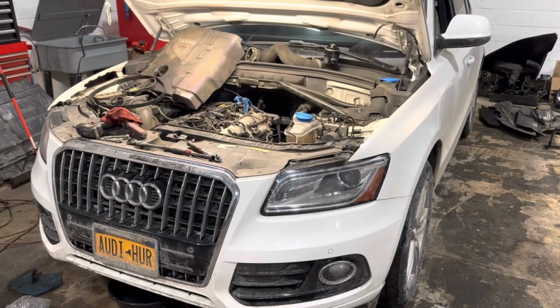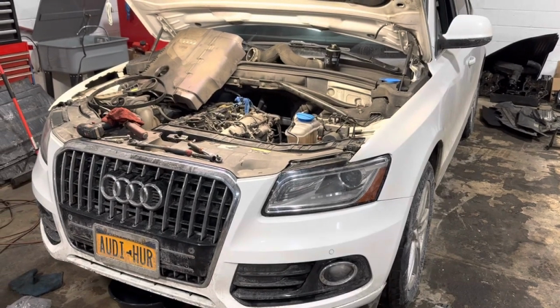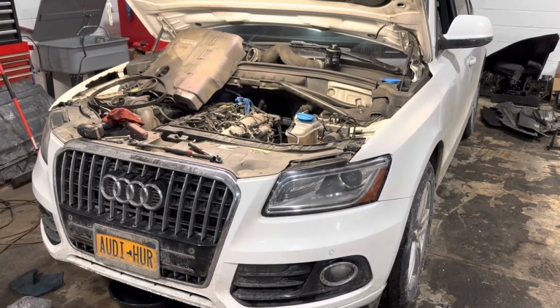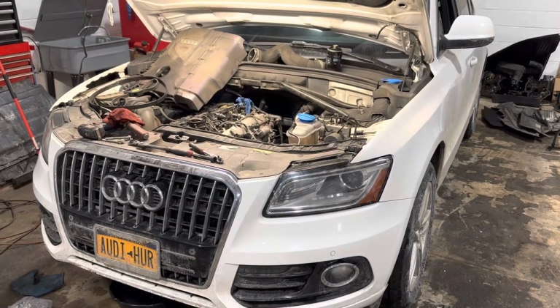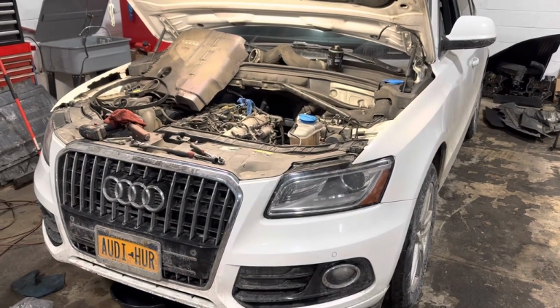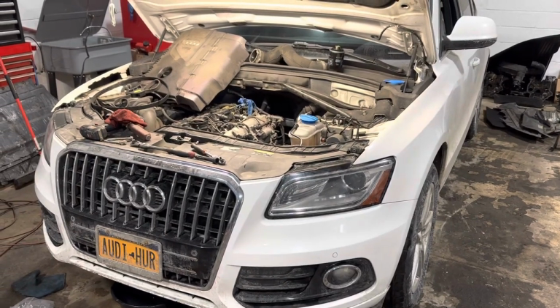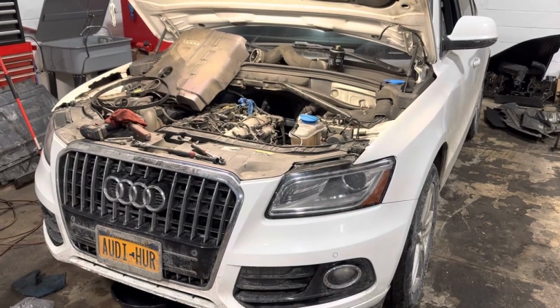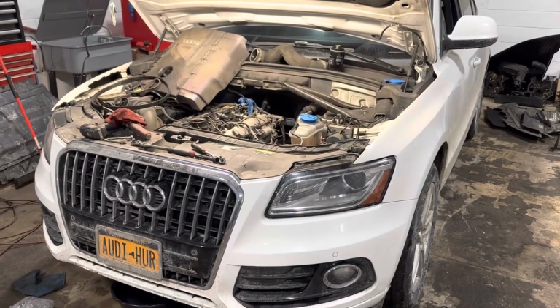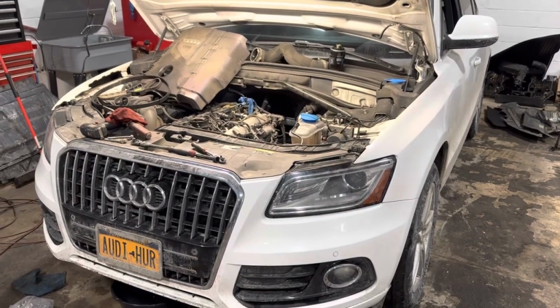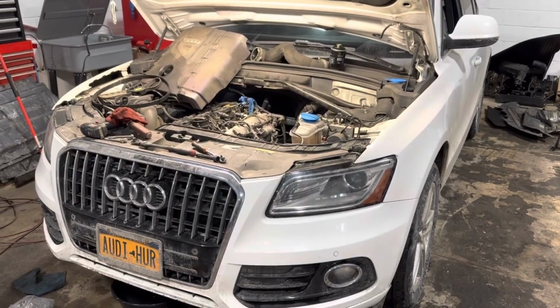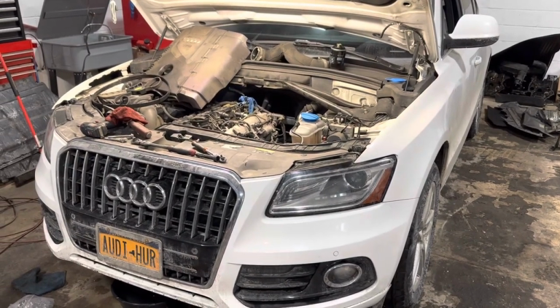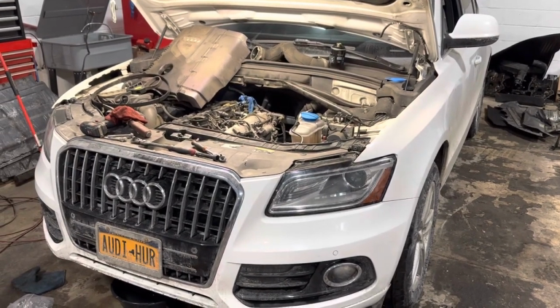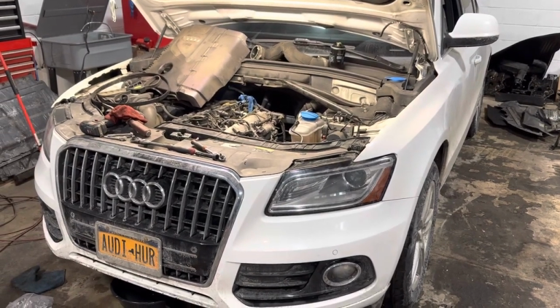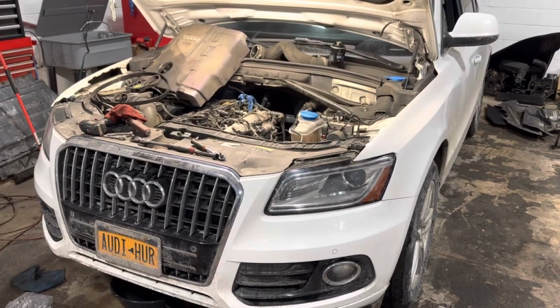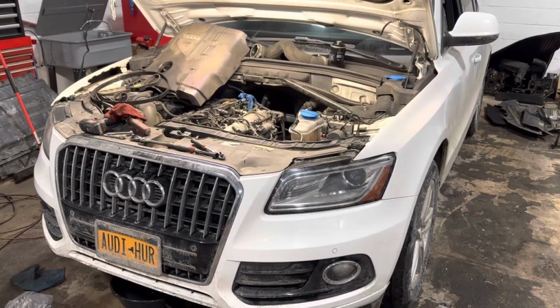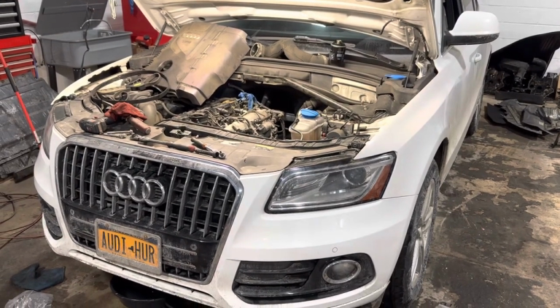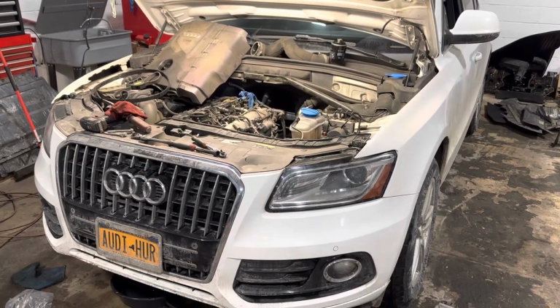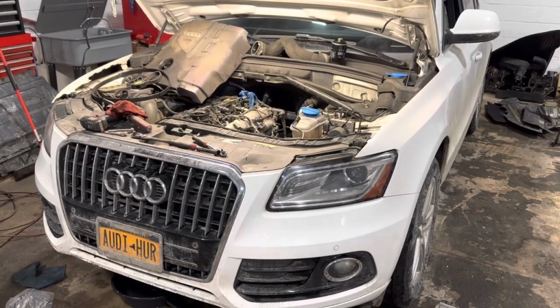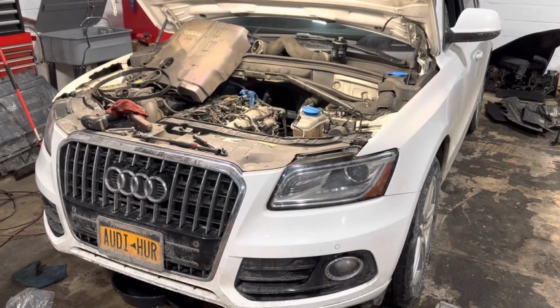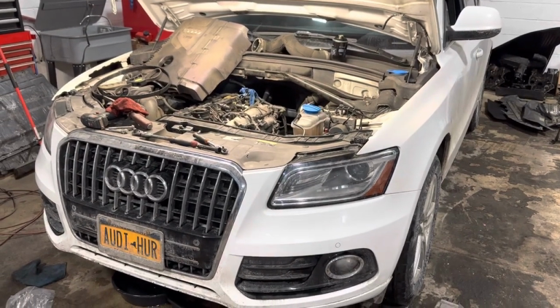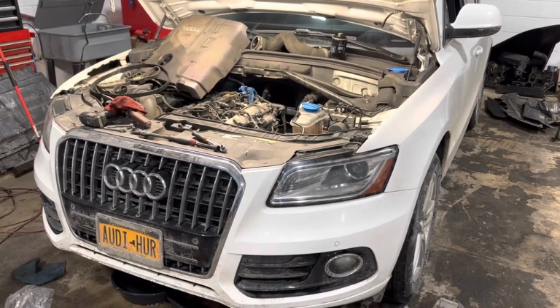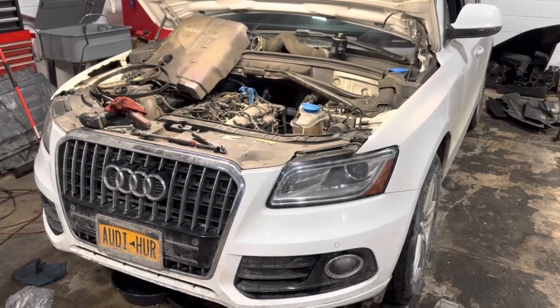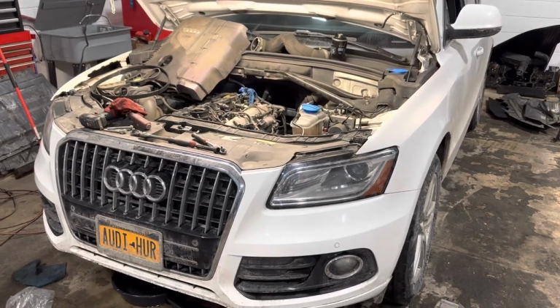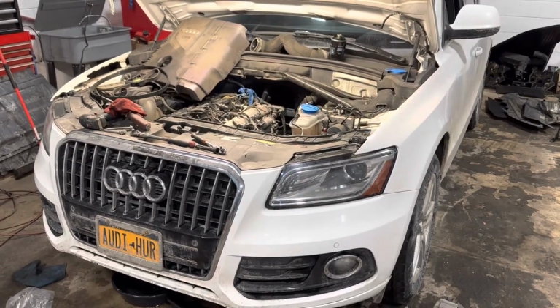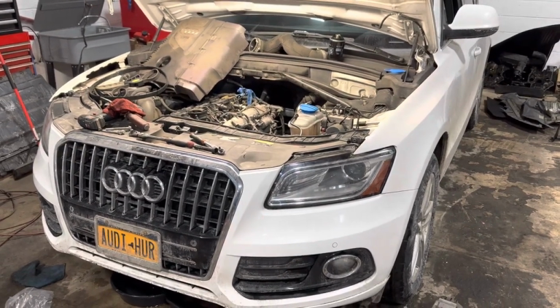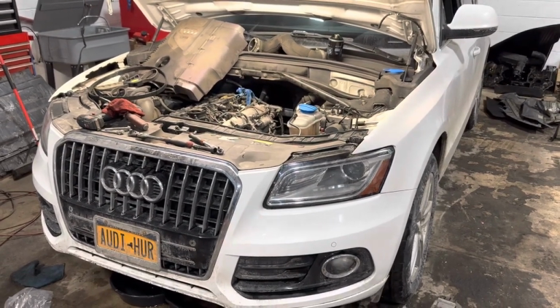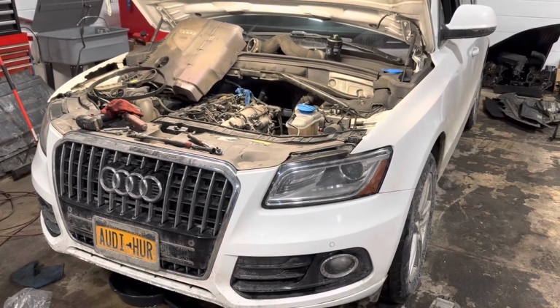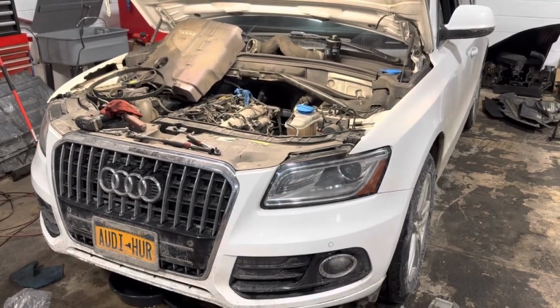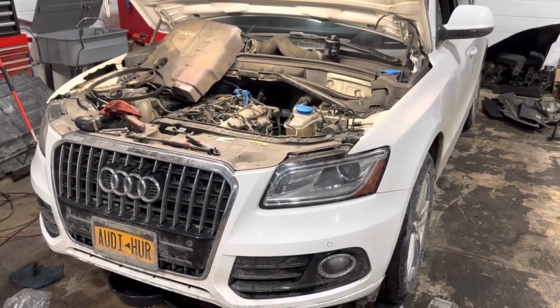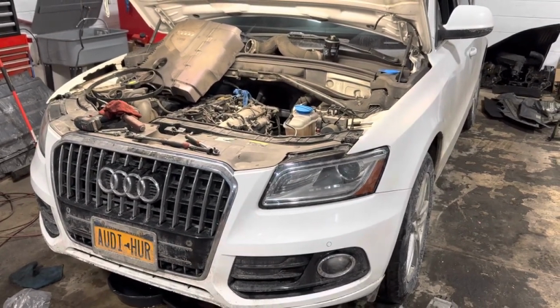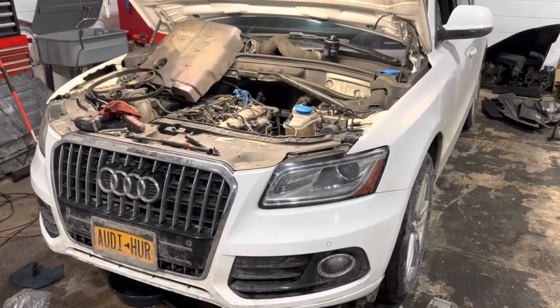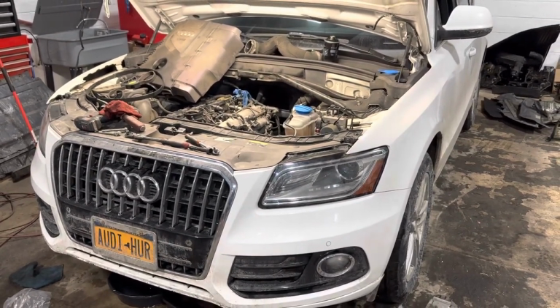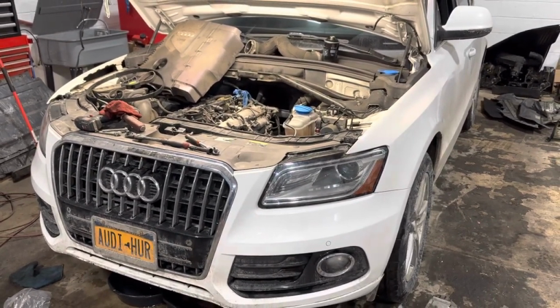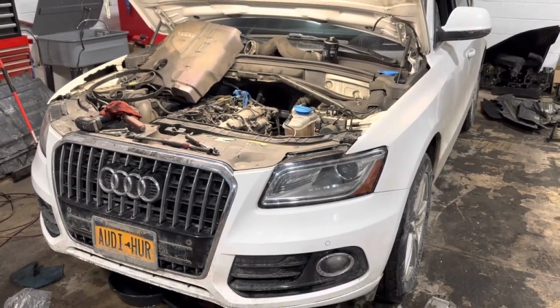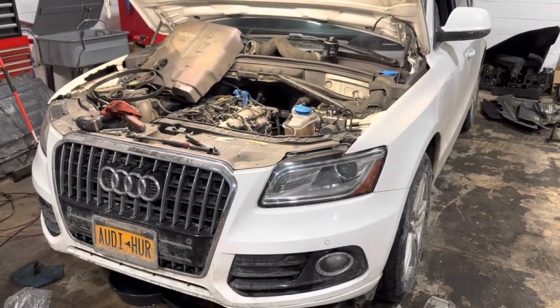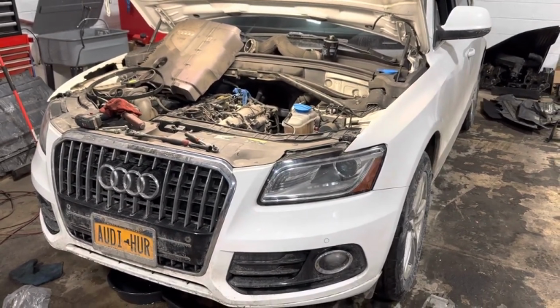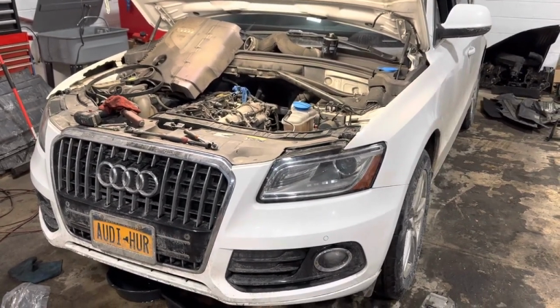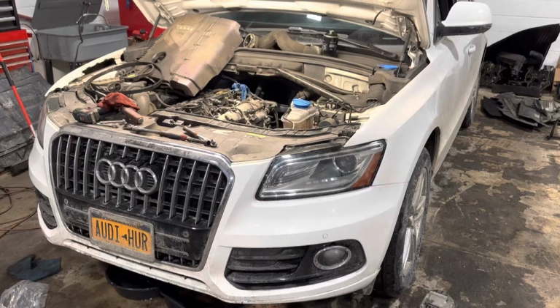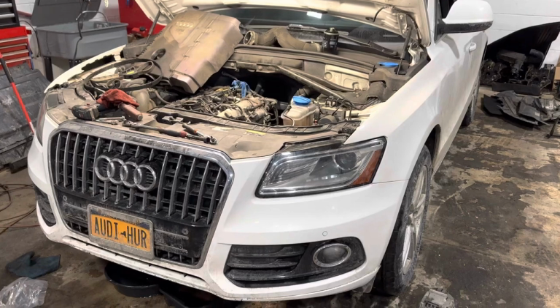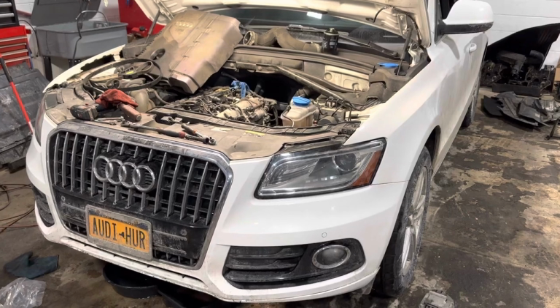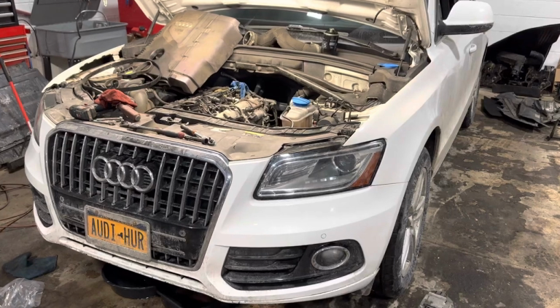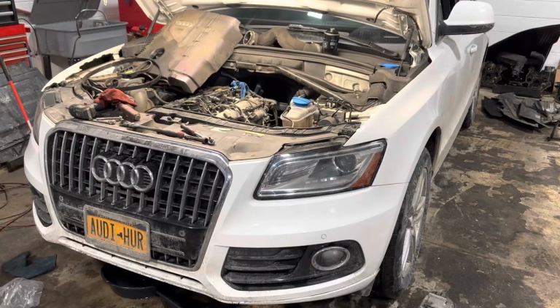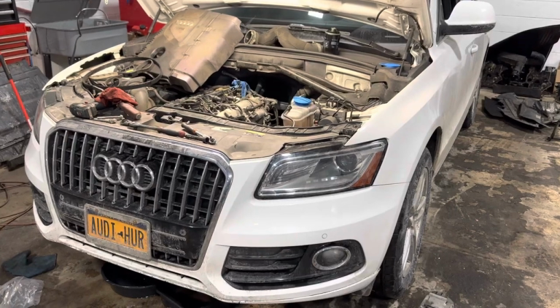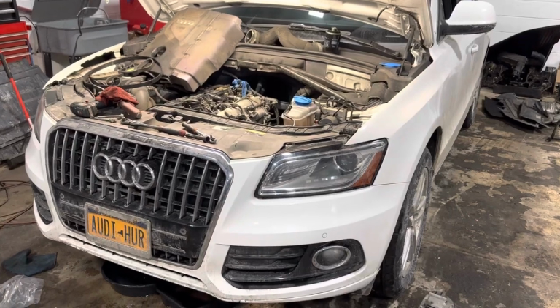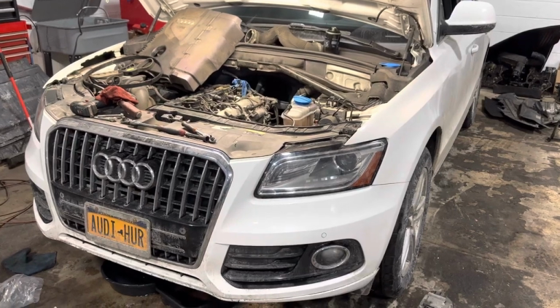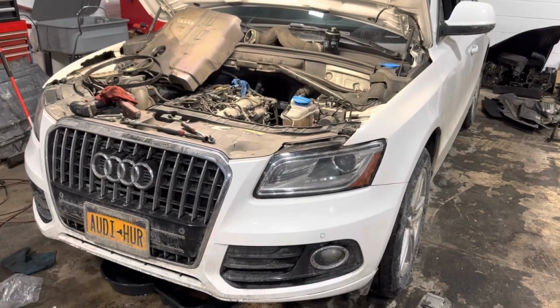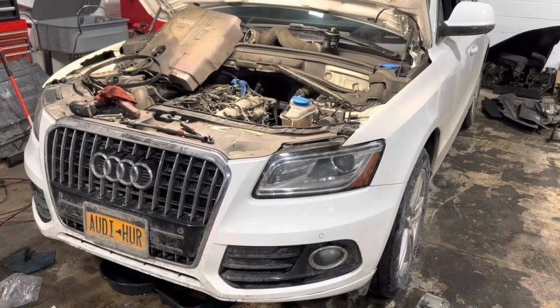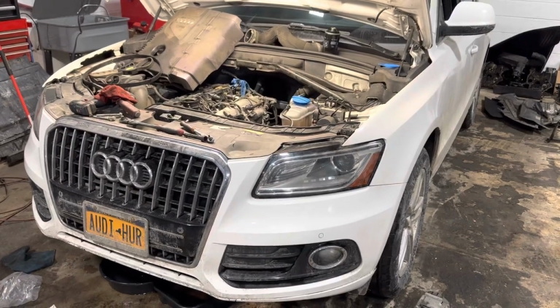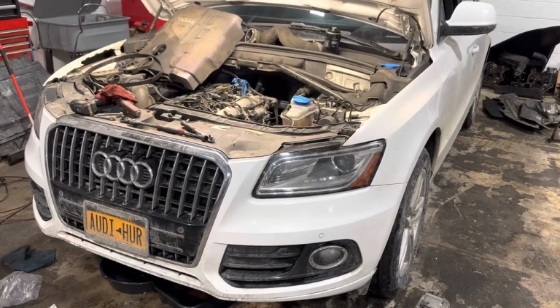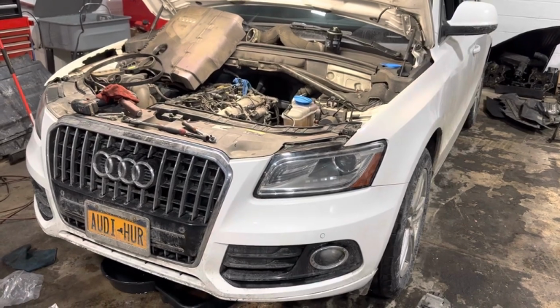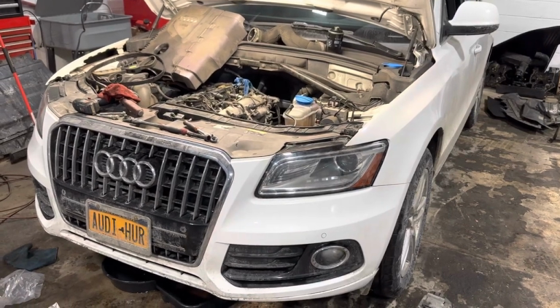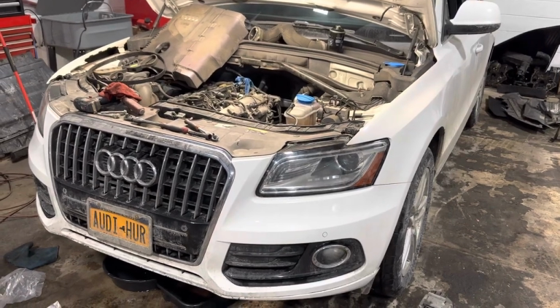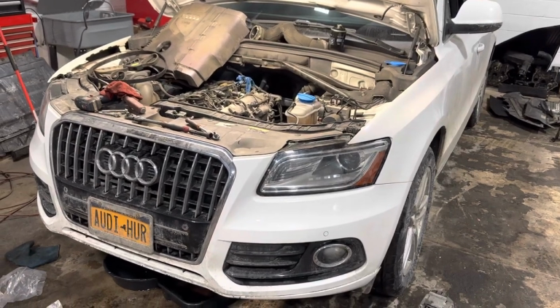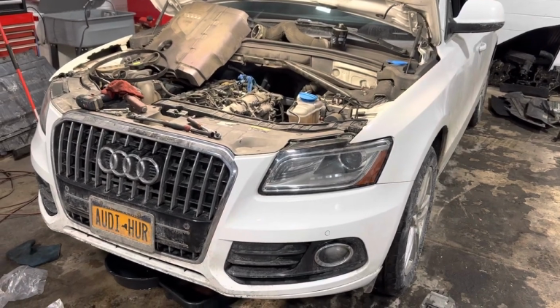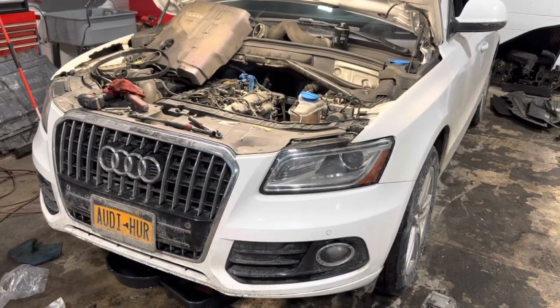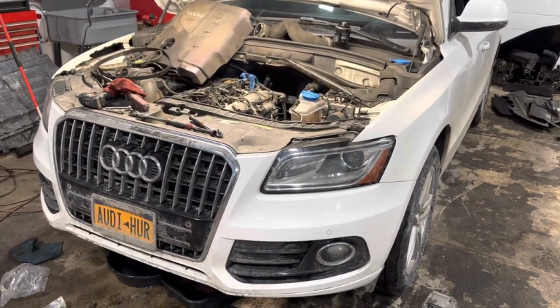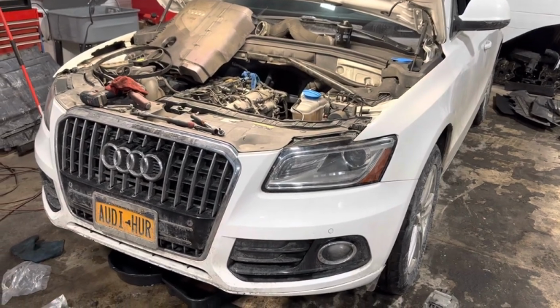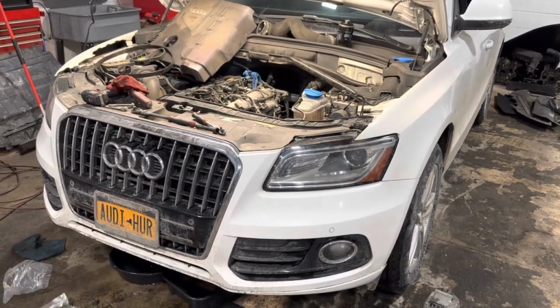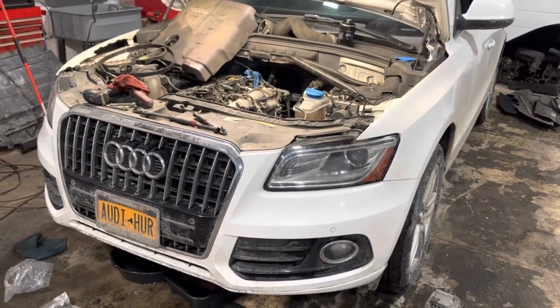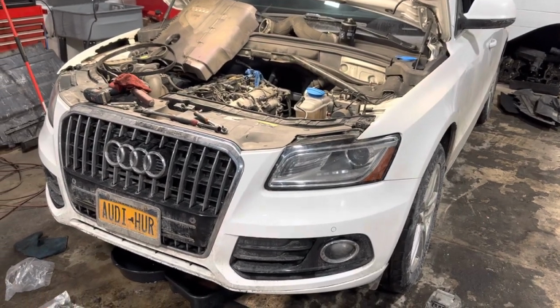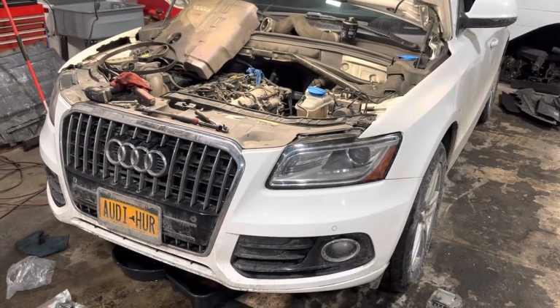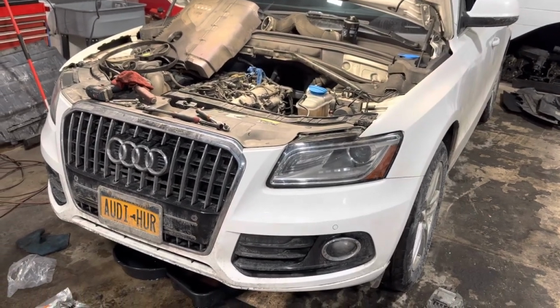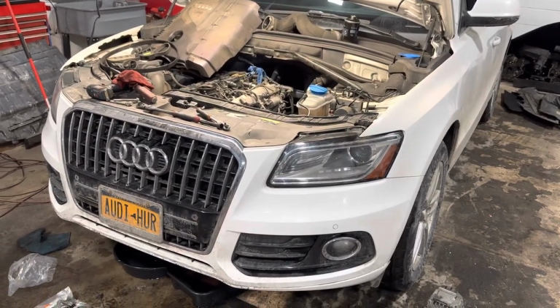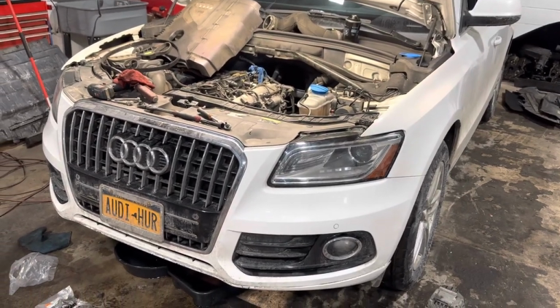Hey guys, what's going on? This is Emil with Speedline Garage. Today we're working on a 2013 Audi Q5 with a 2.0 engine.